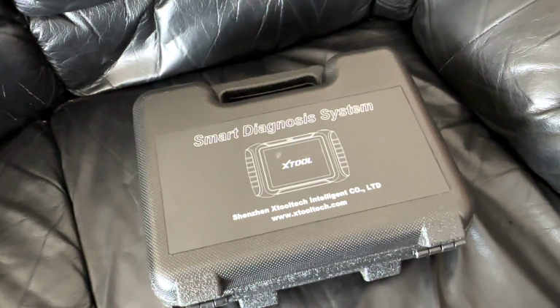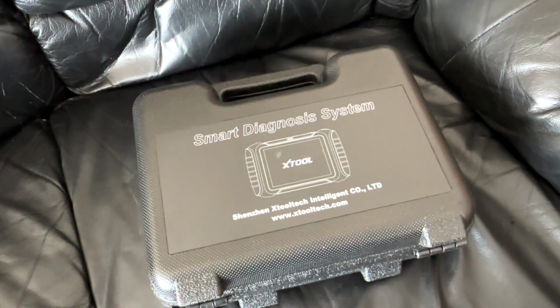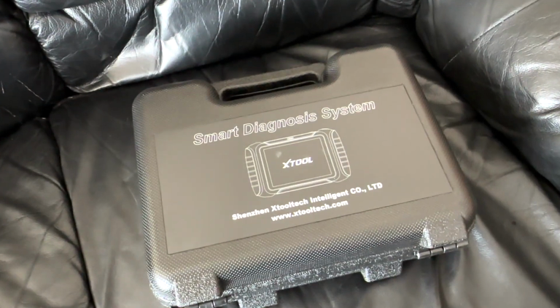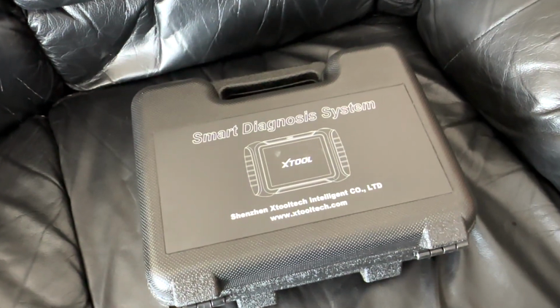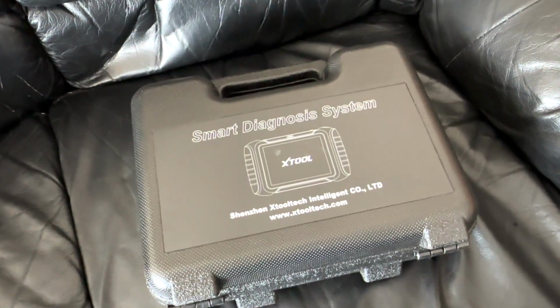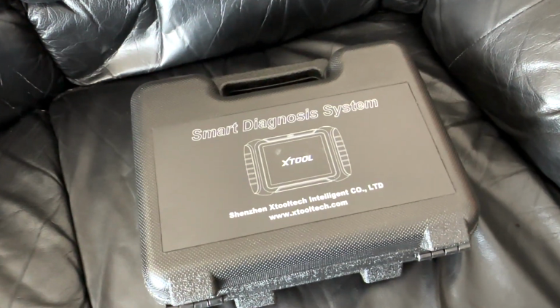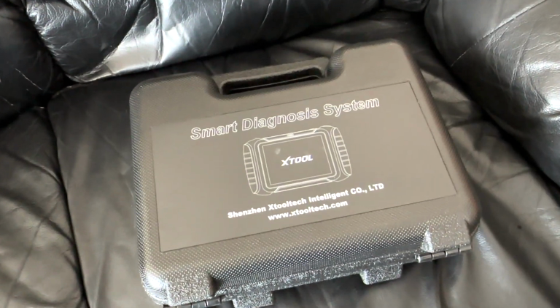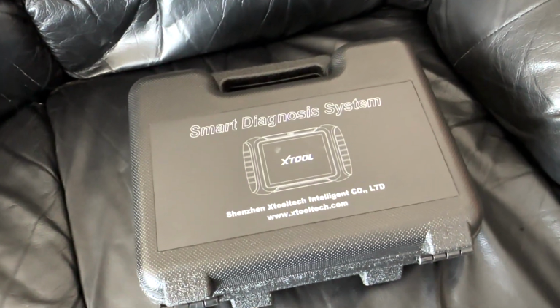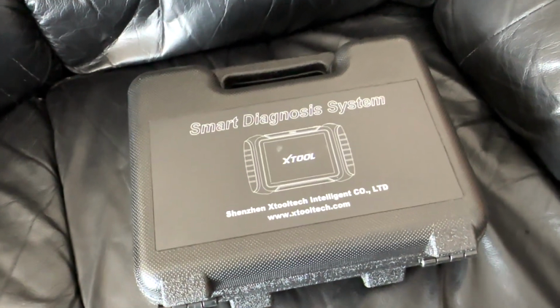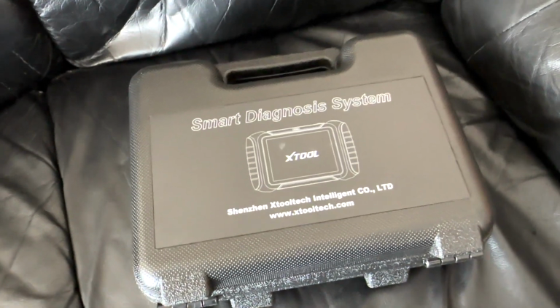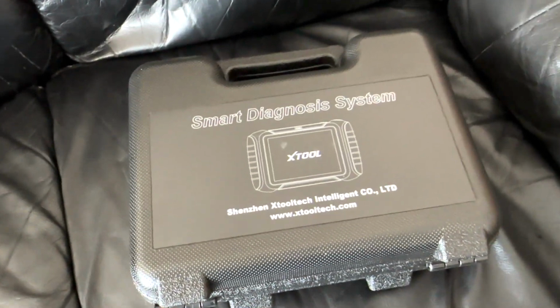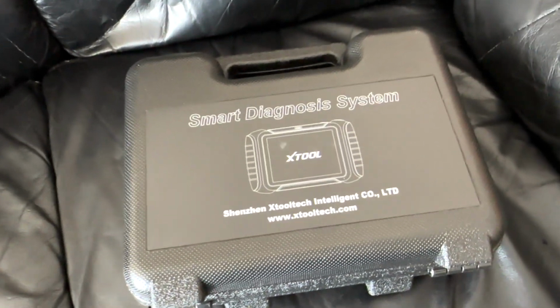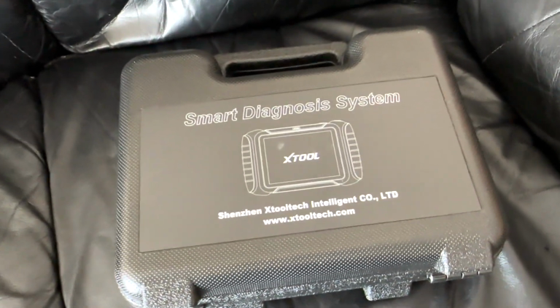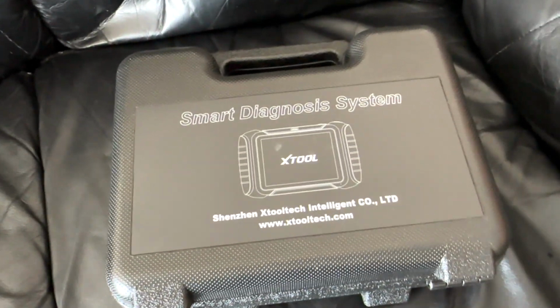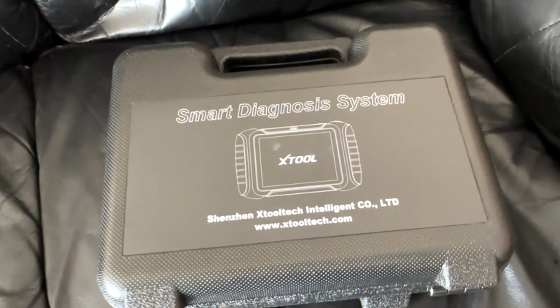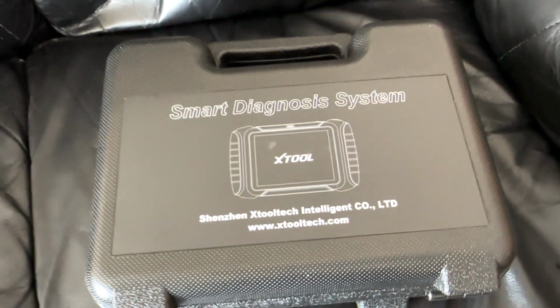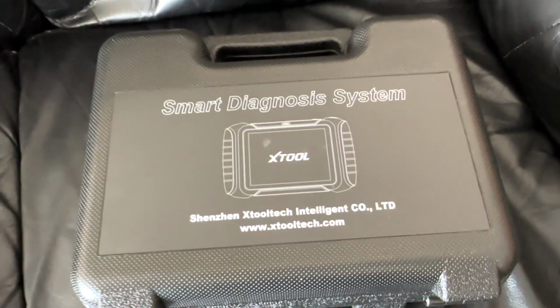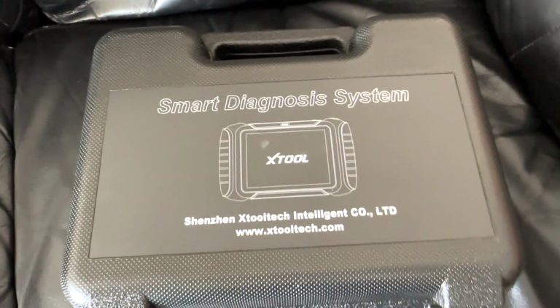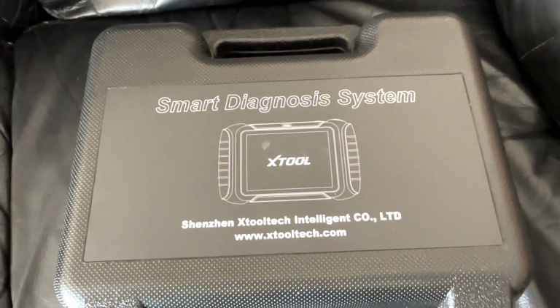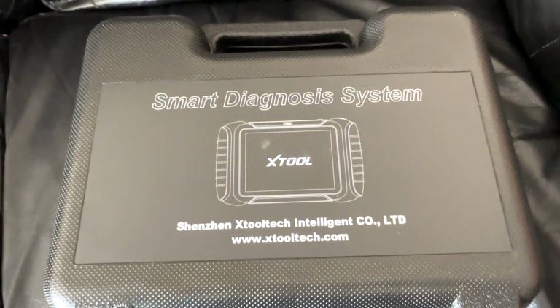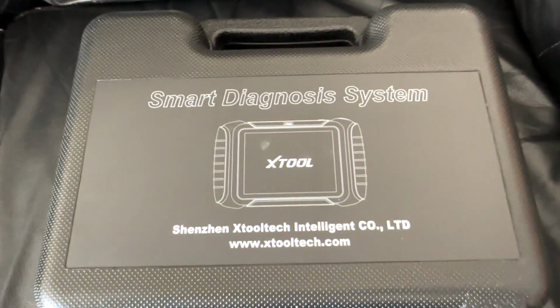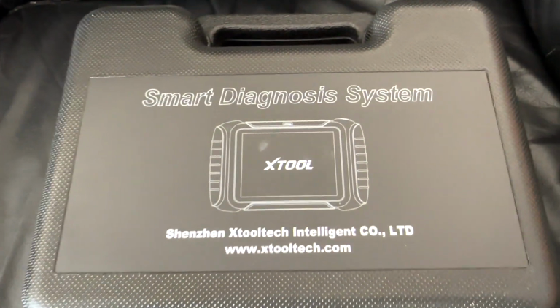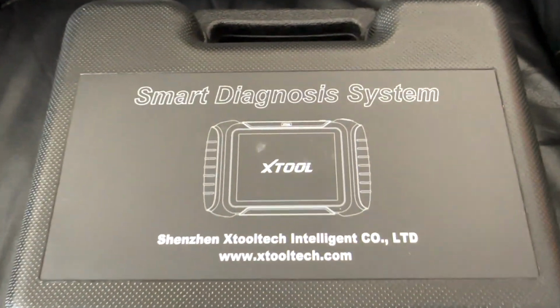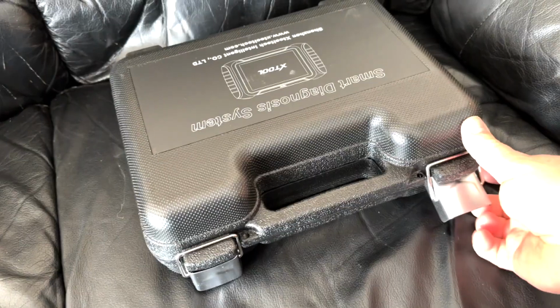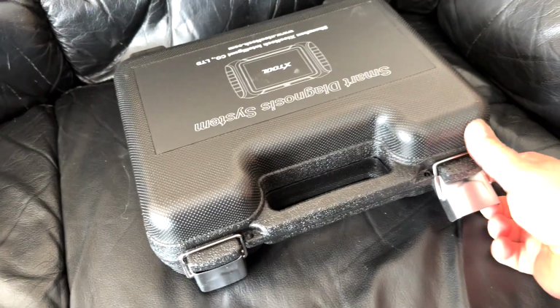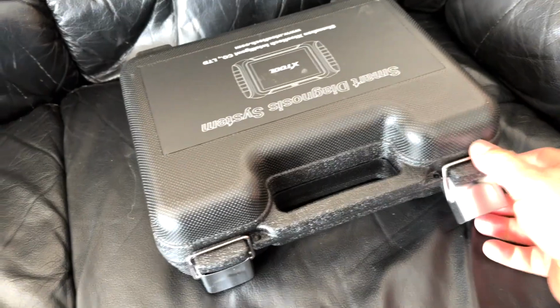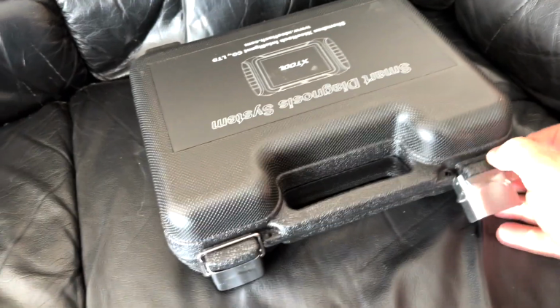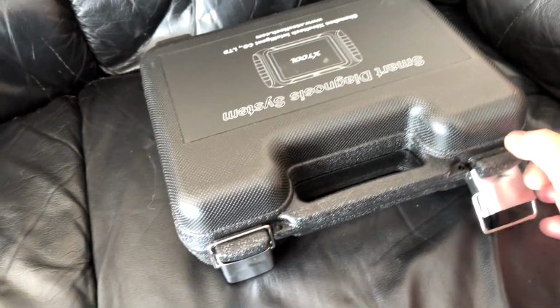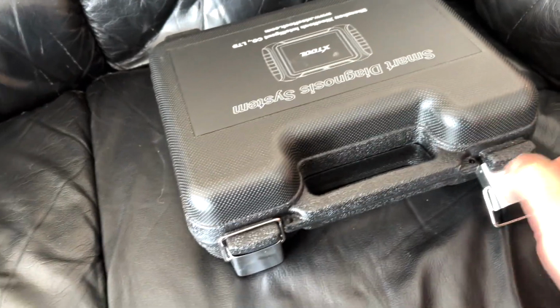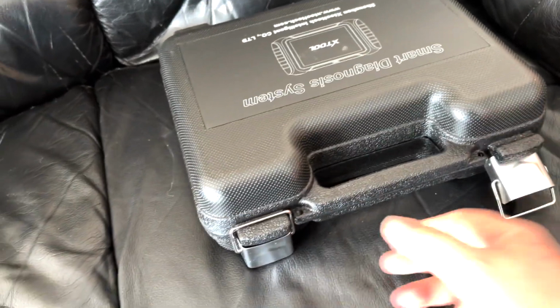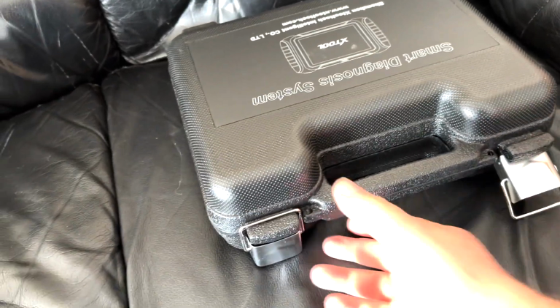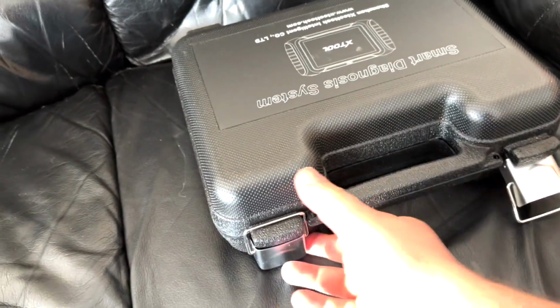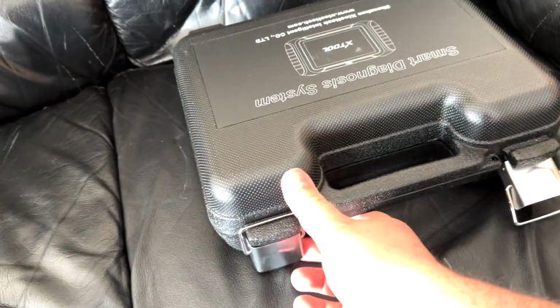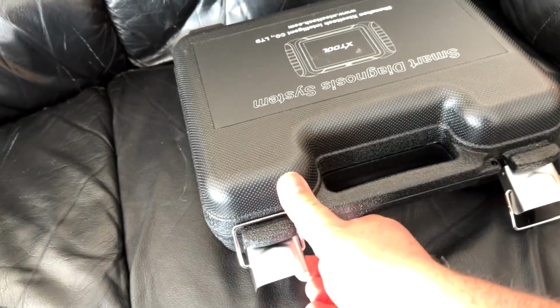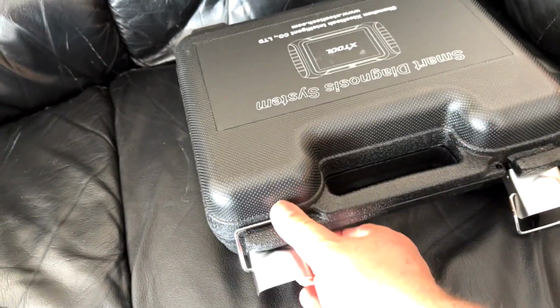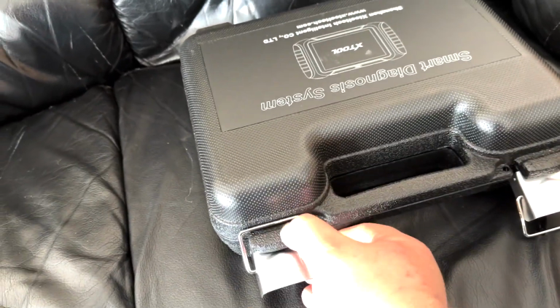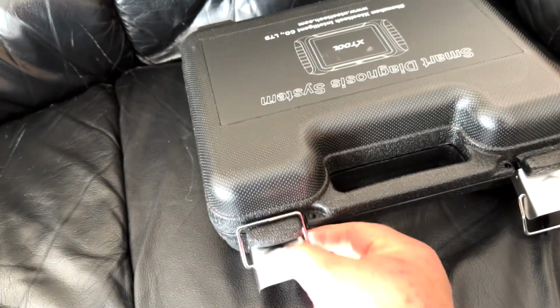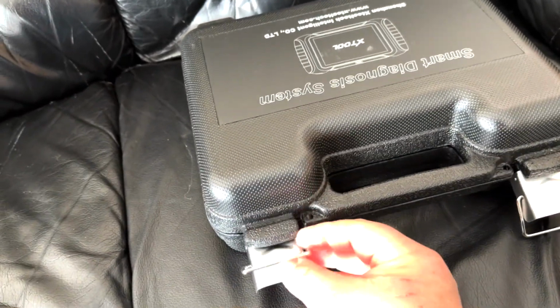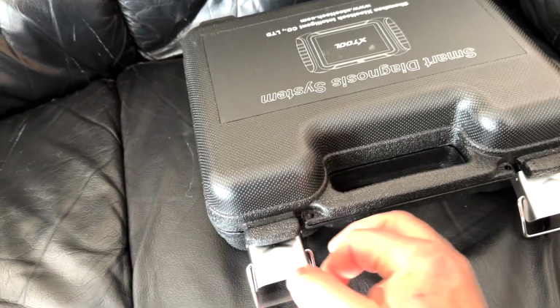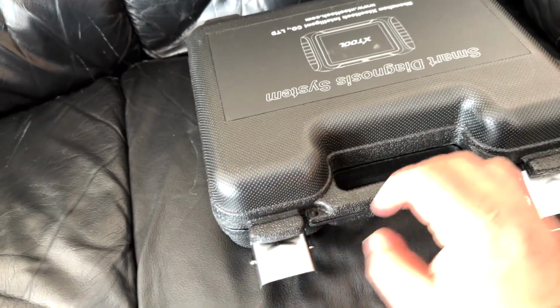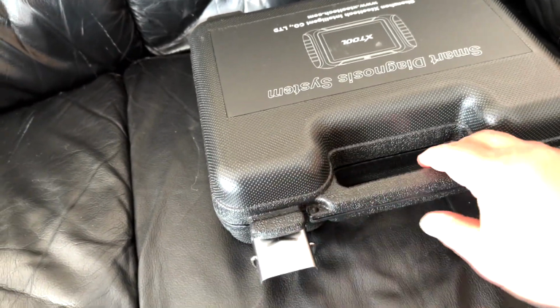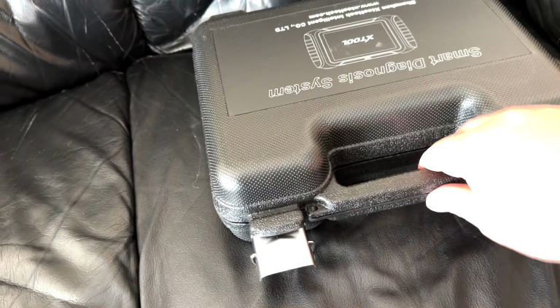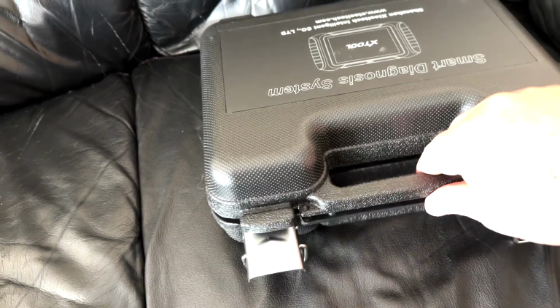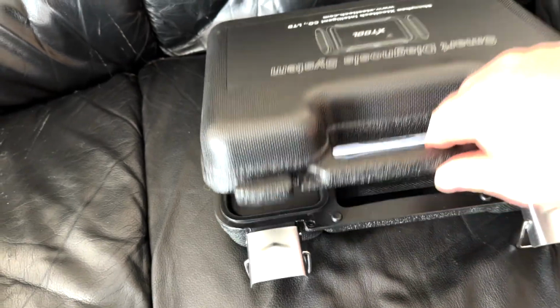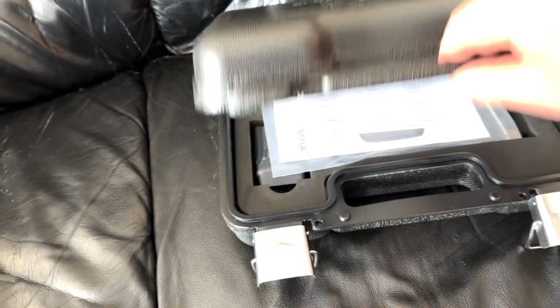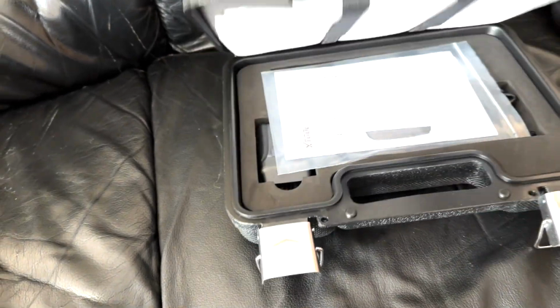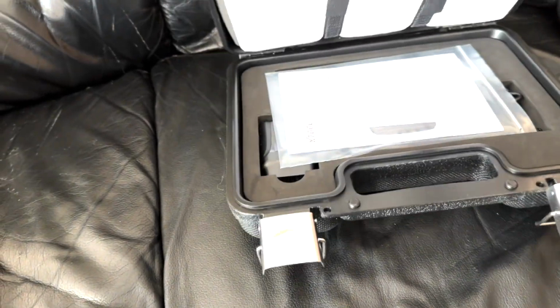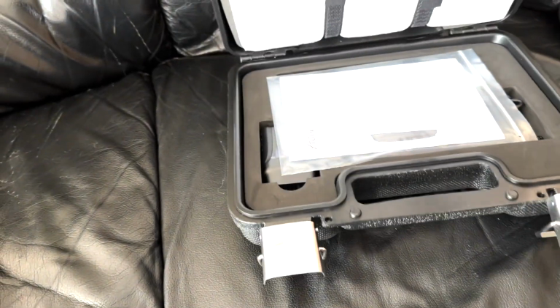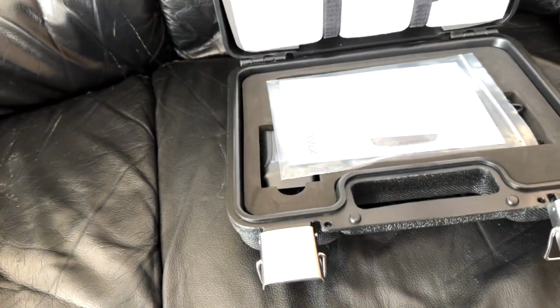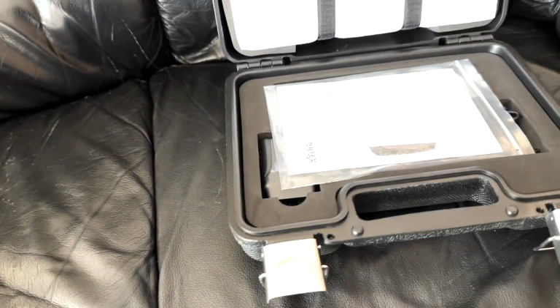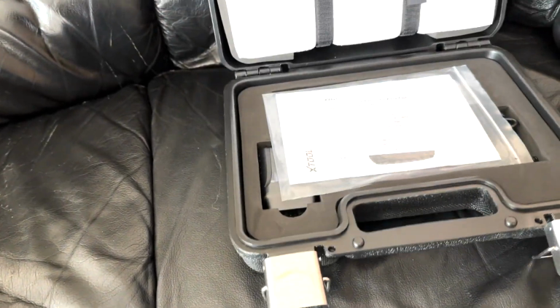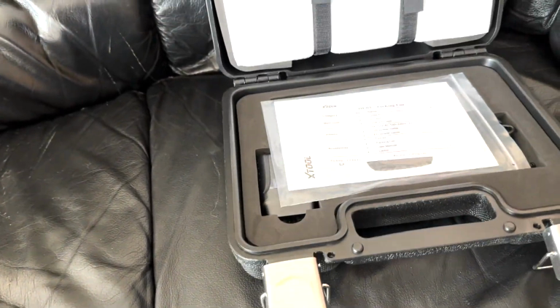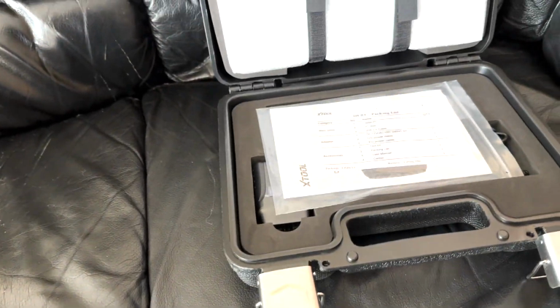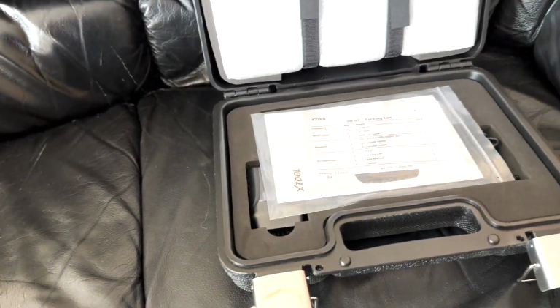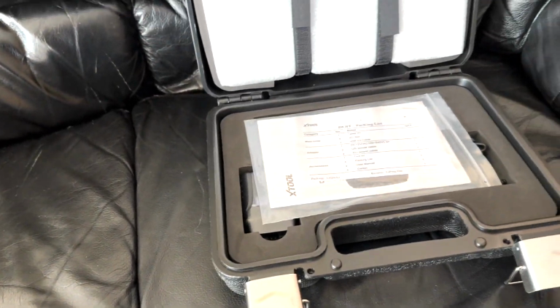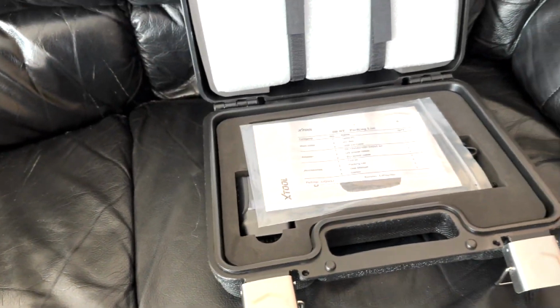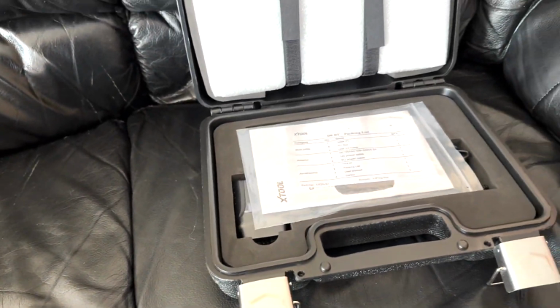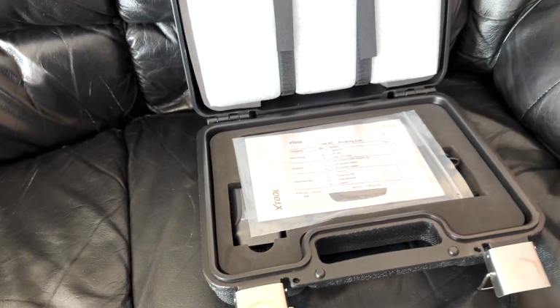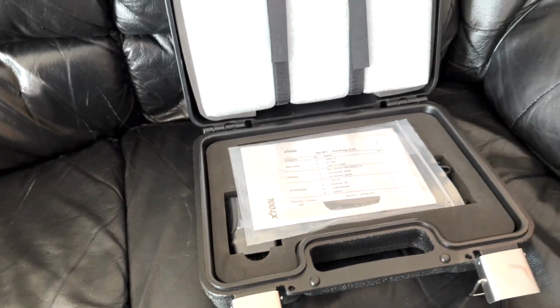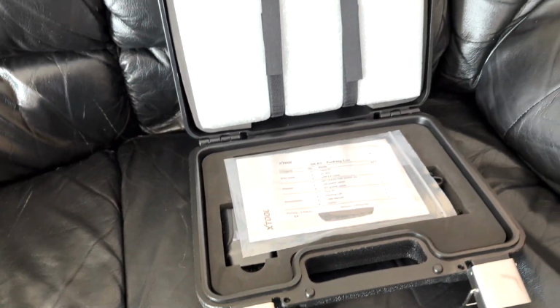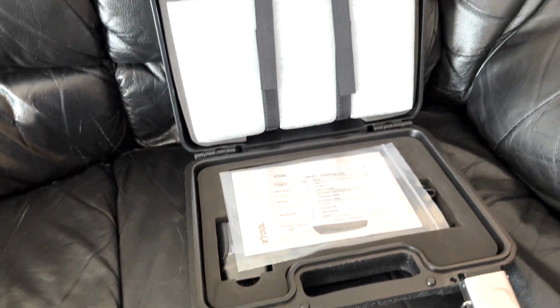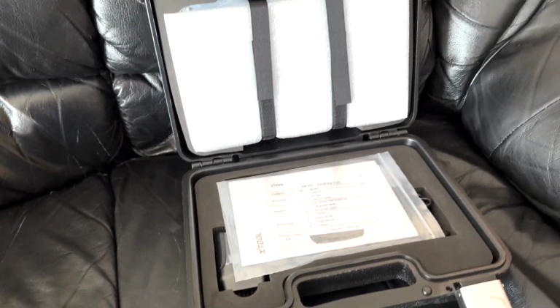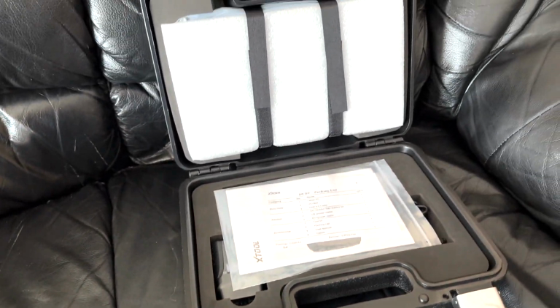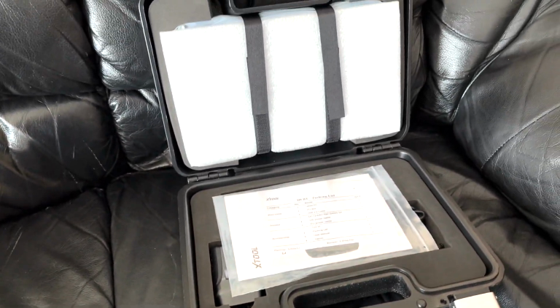Good day everybody, welcome to today's video. Today we're finally going to look at a scanner that I can get behind — this is the X-Tool D8BT.